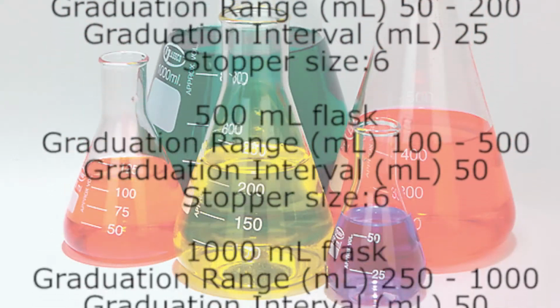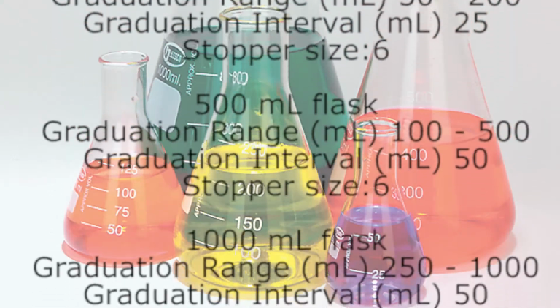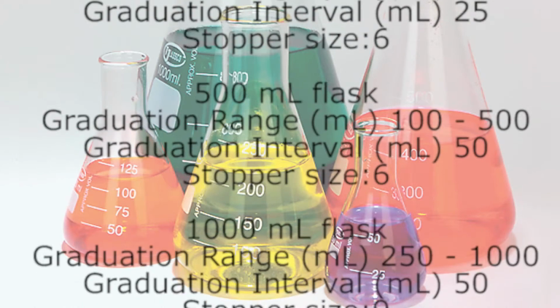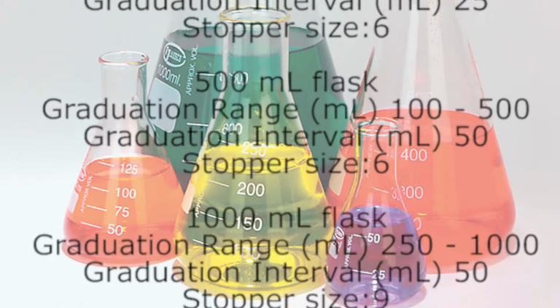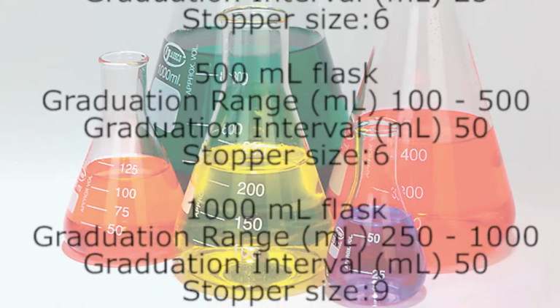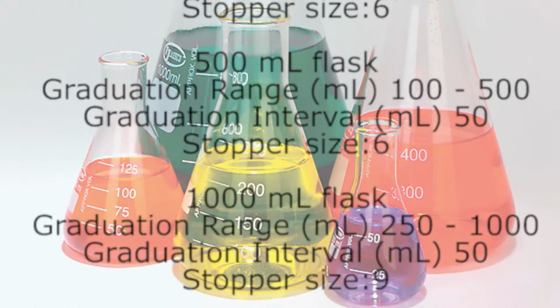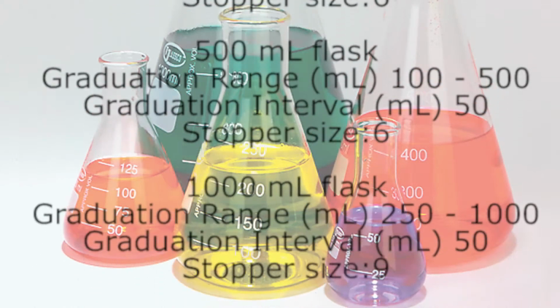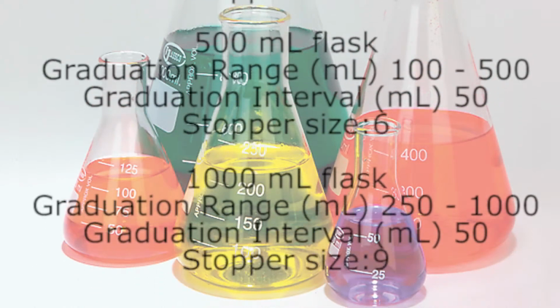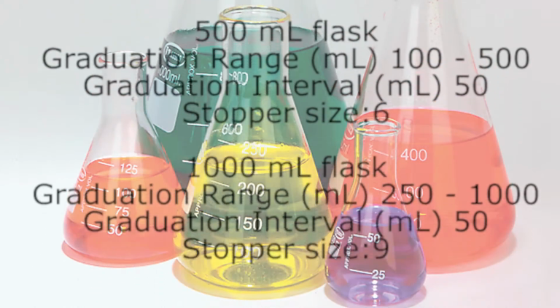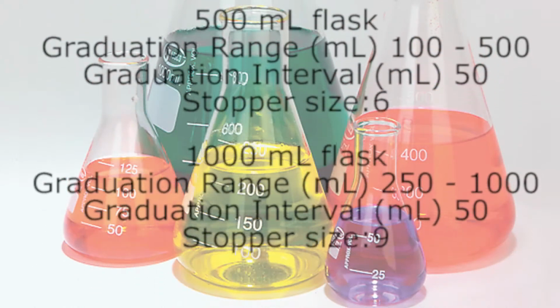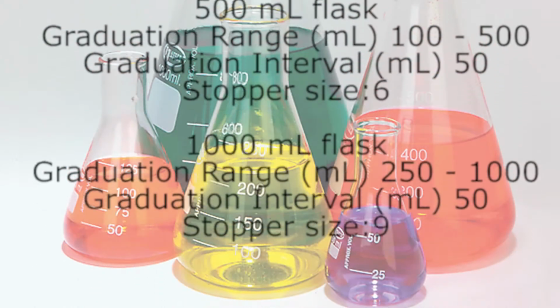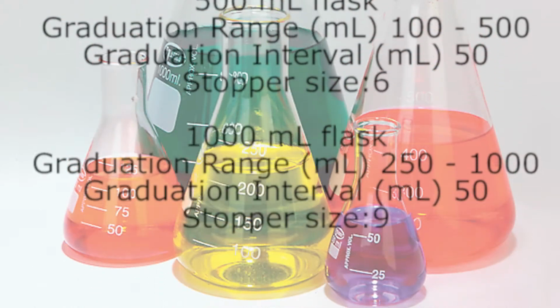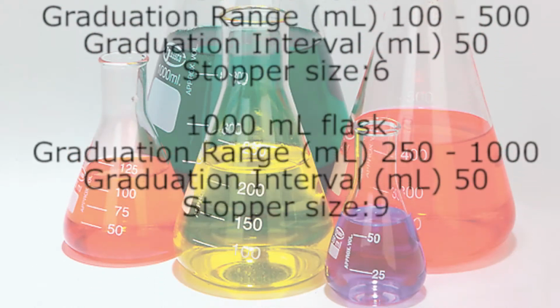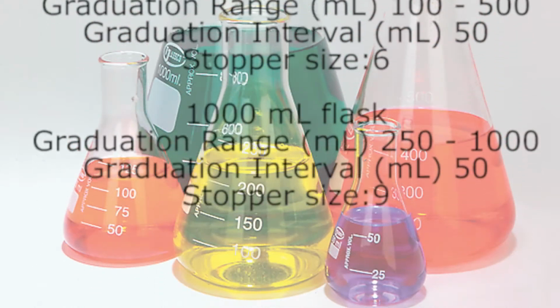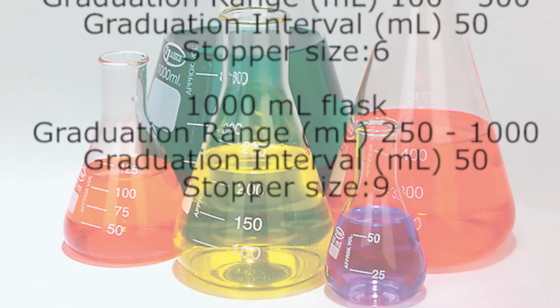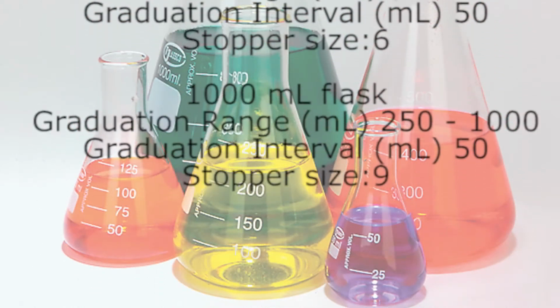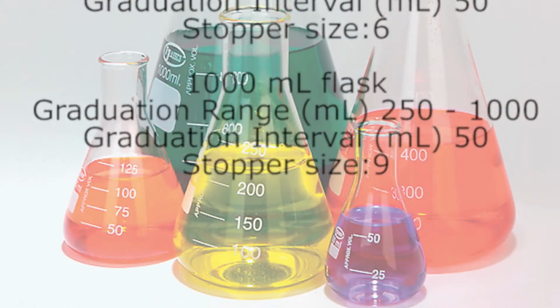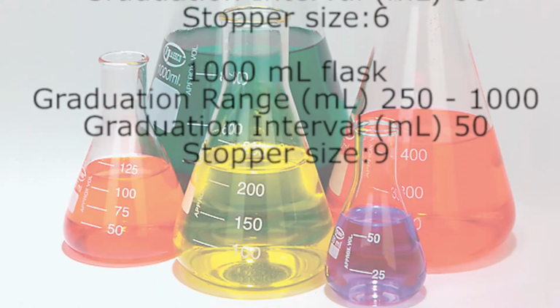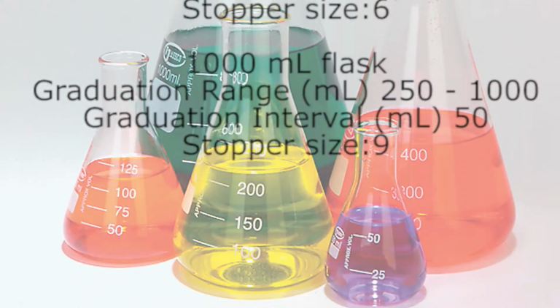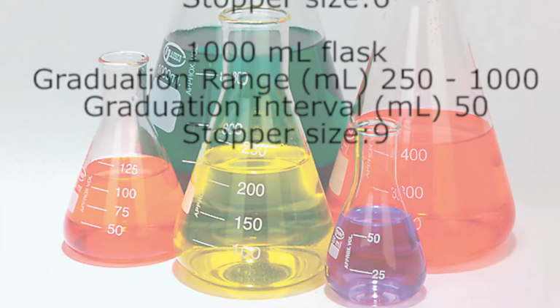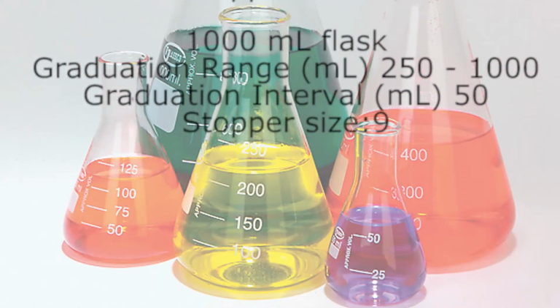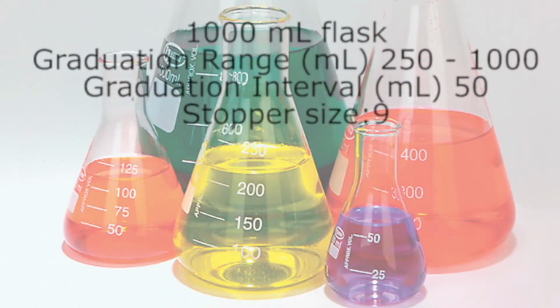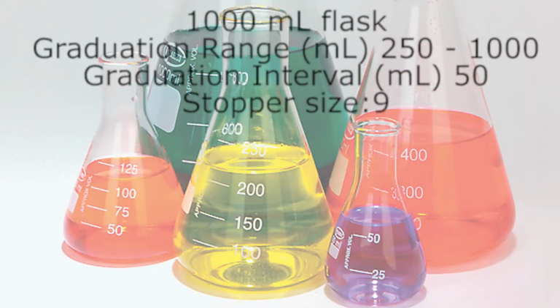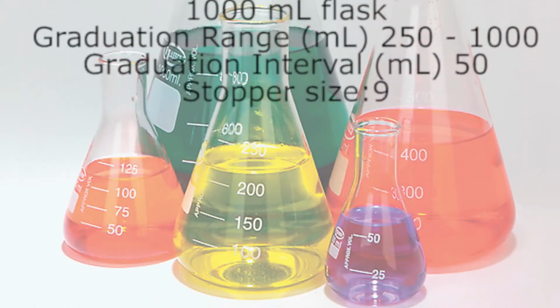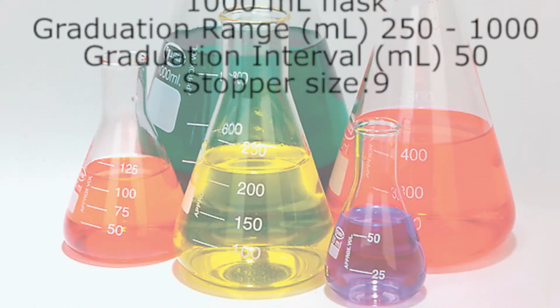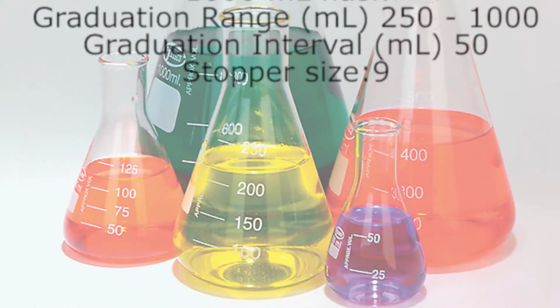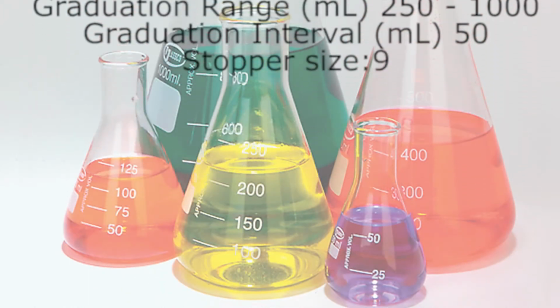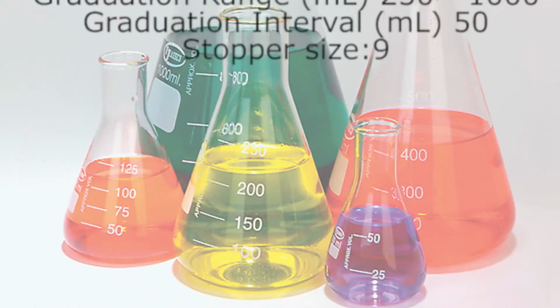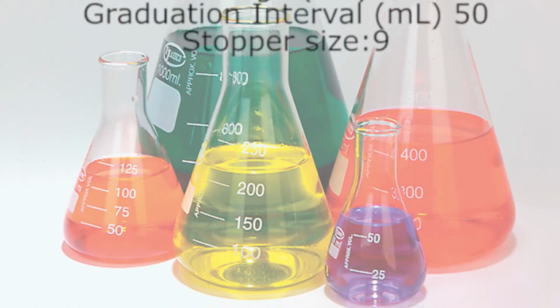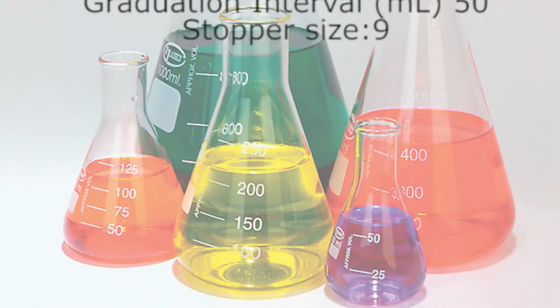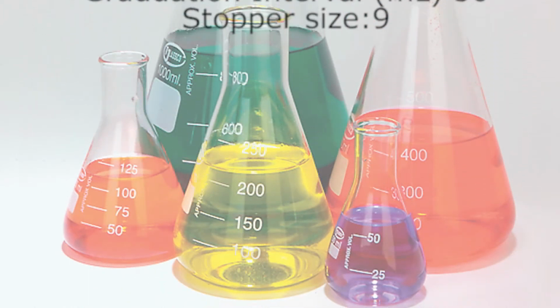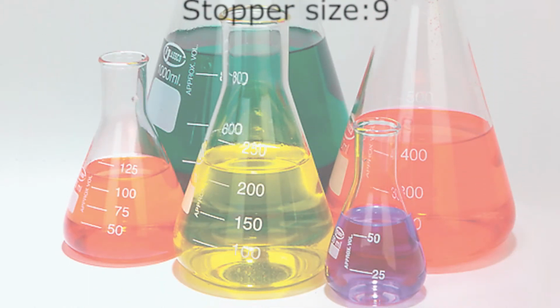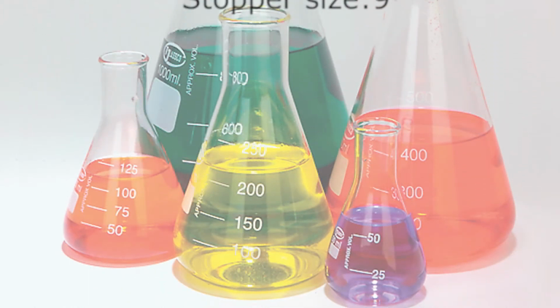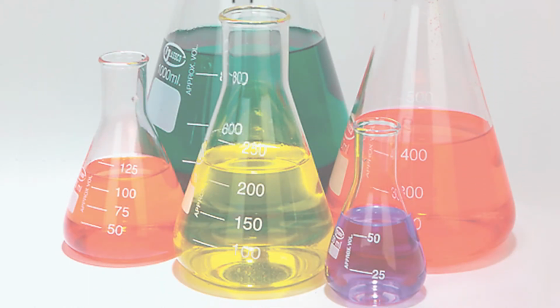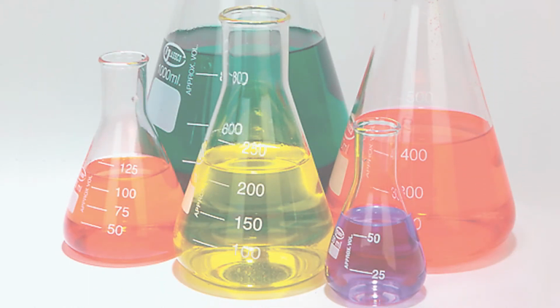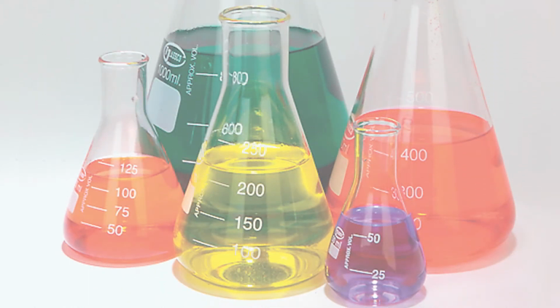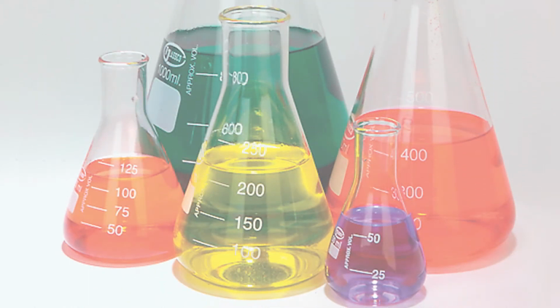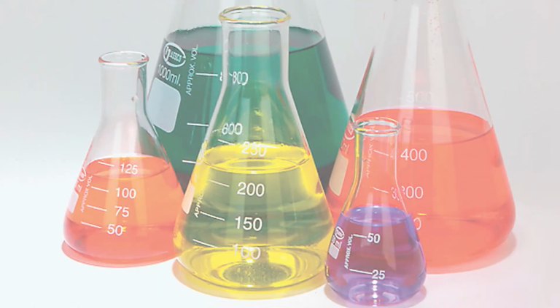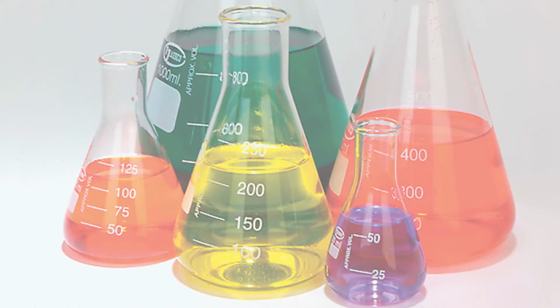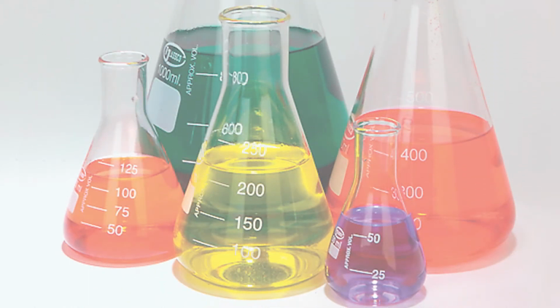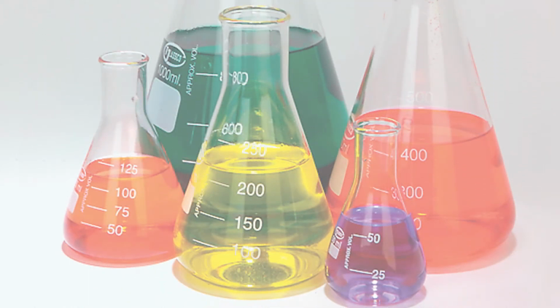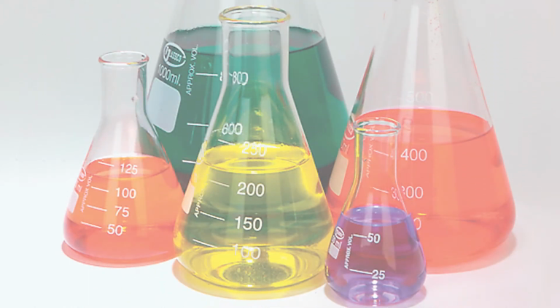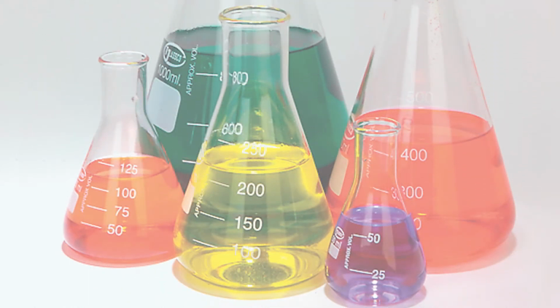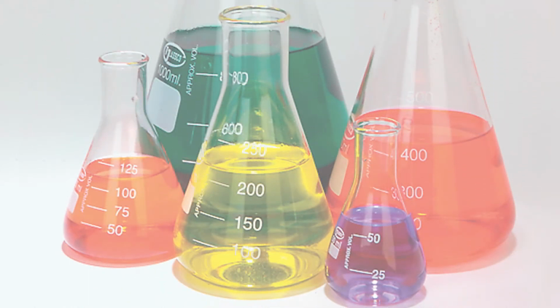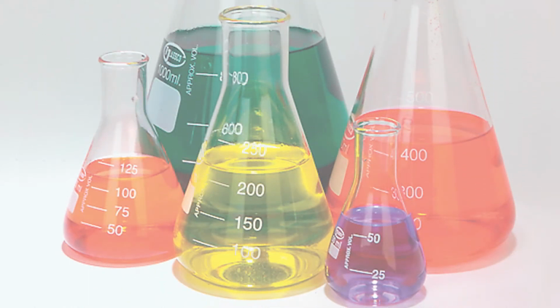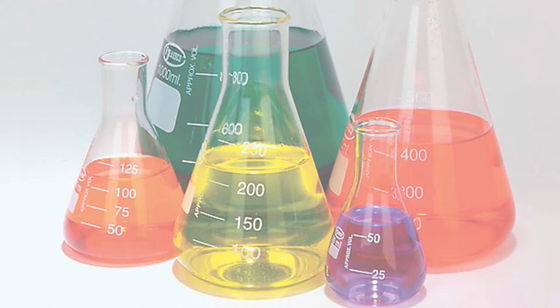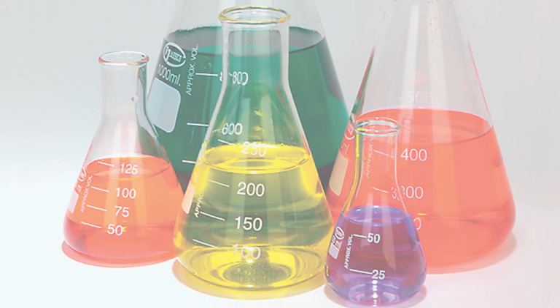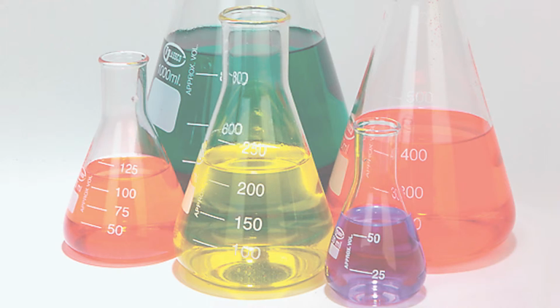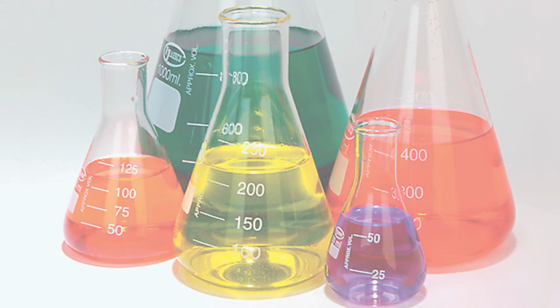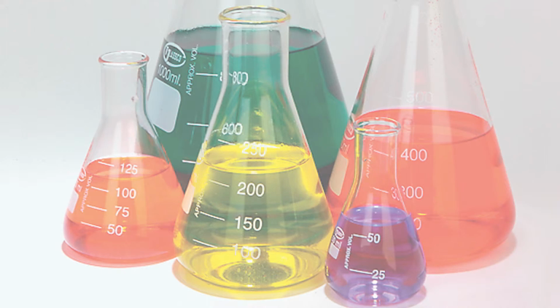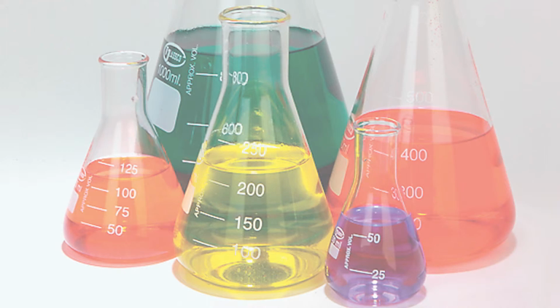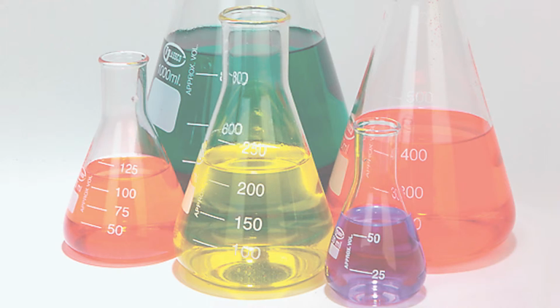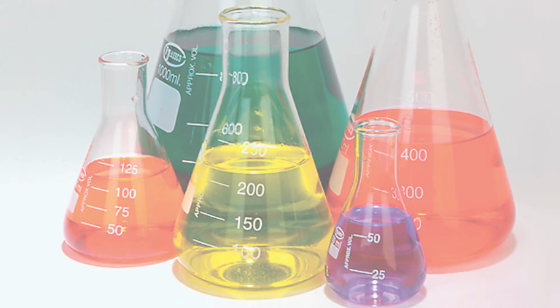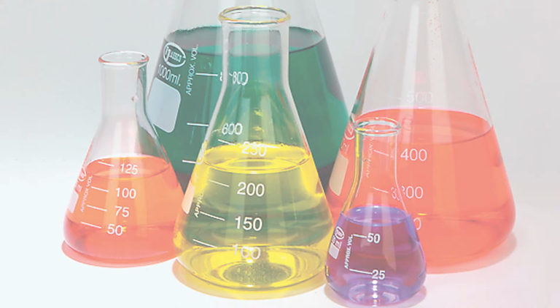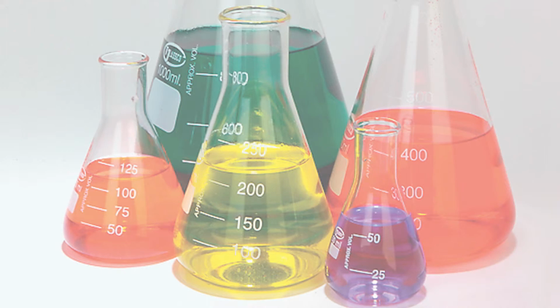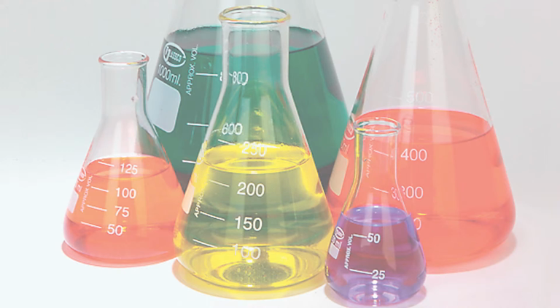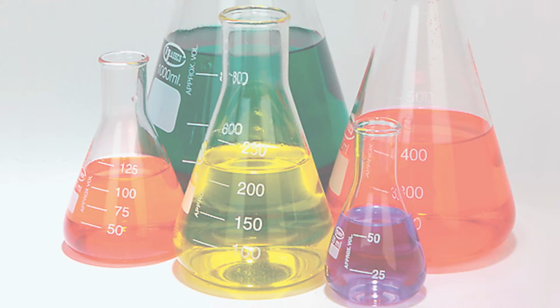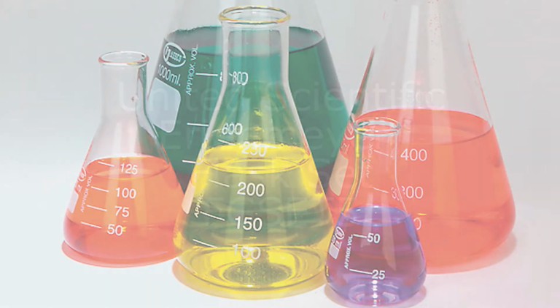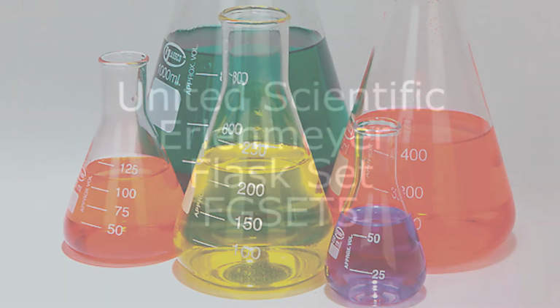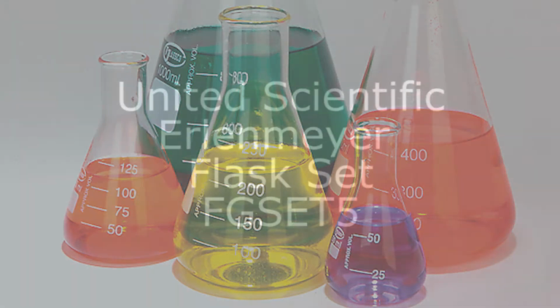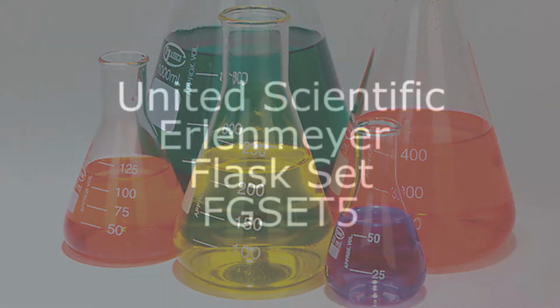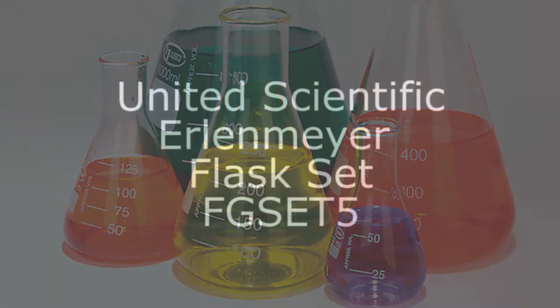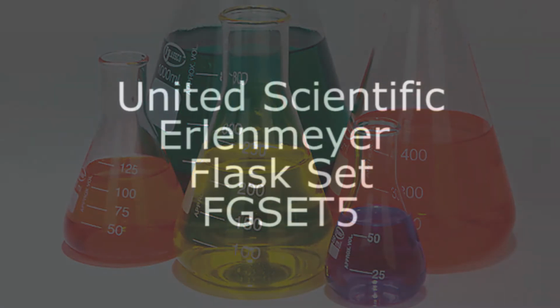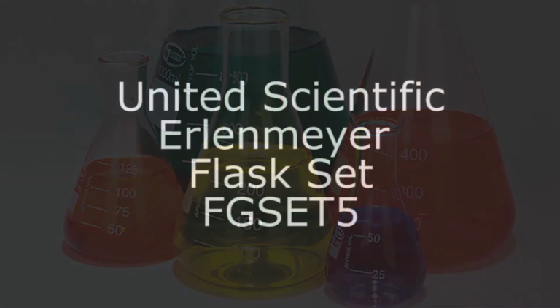These are the first three flasks shown here.